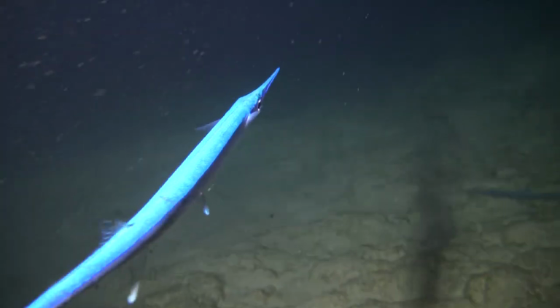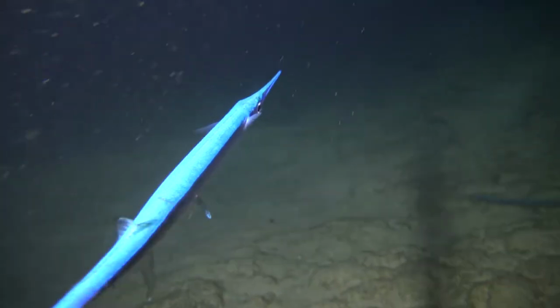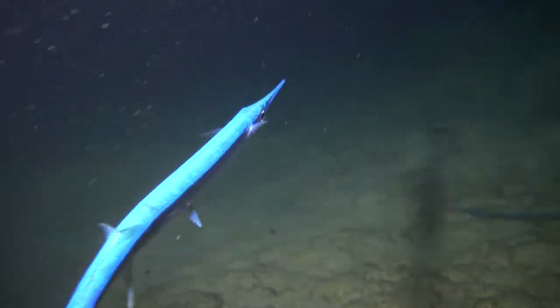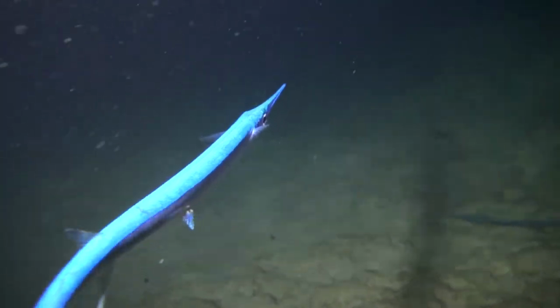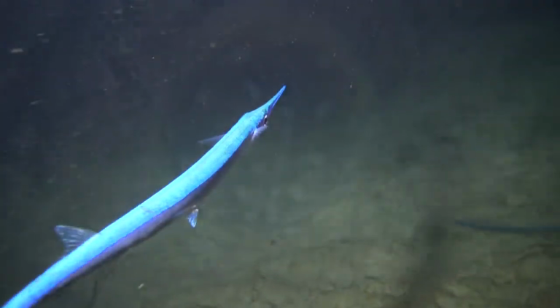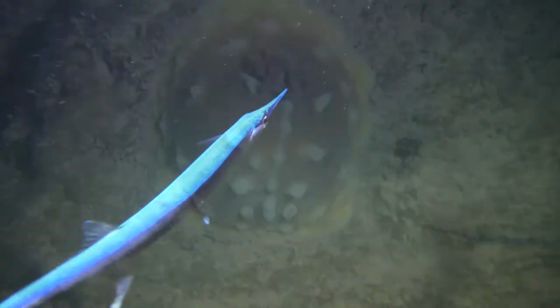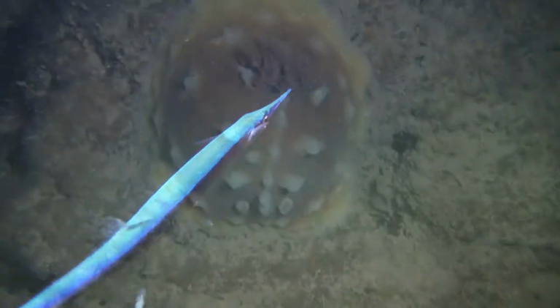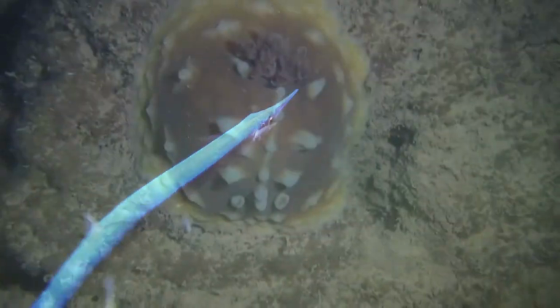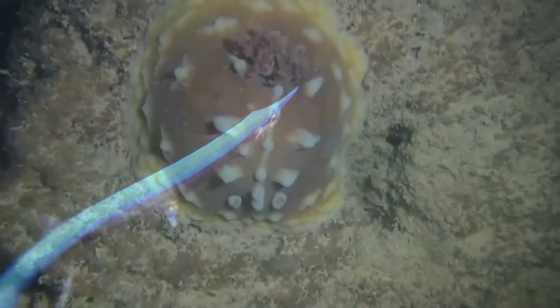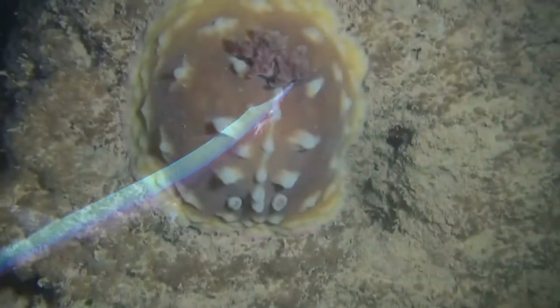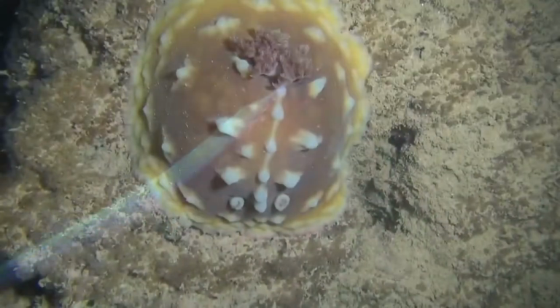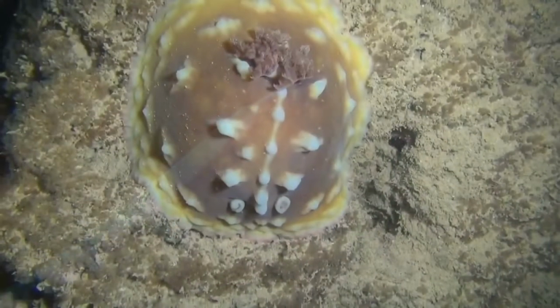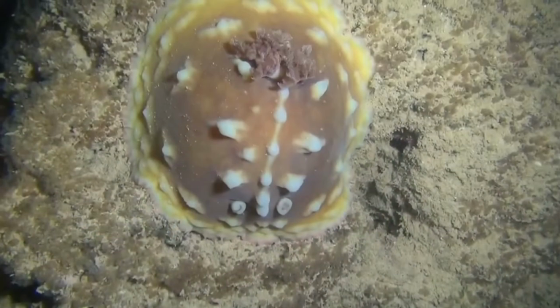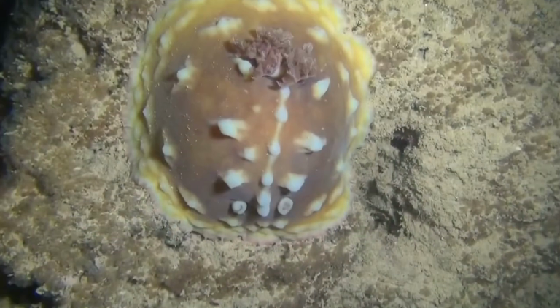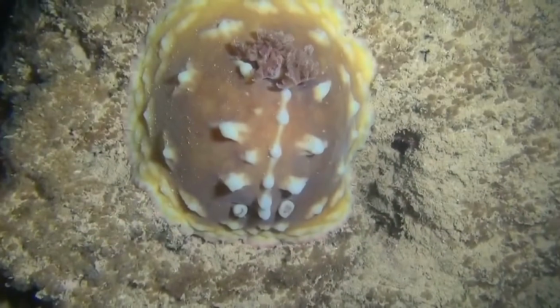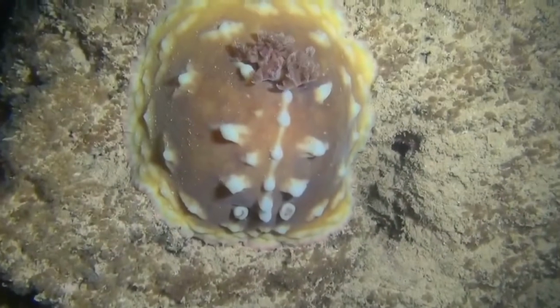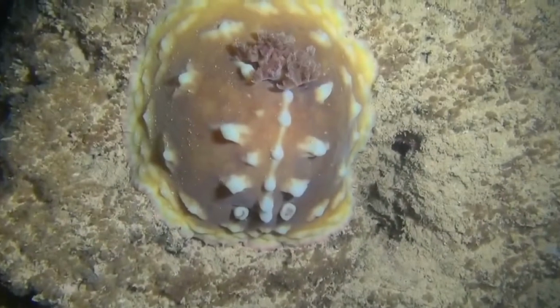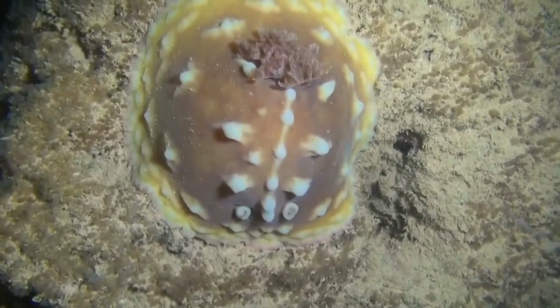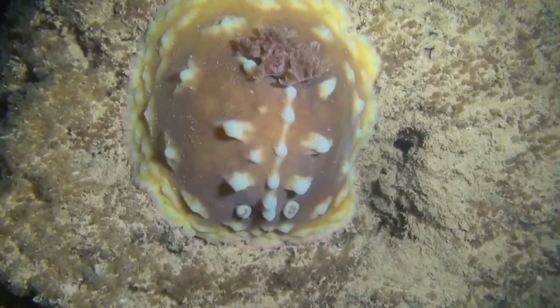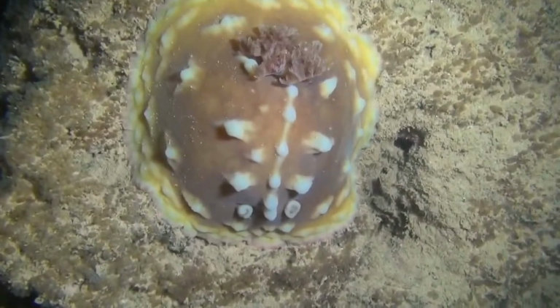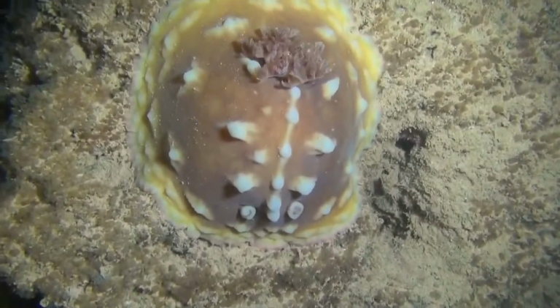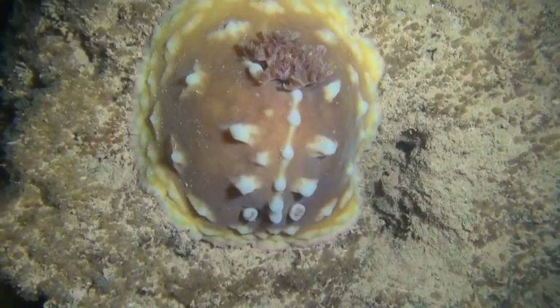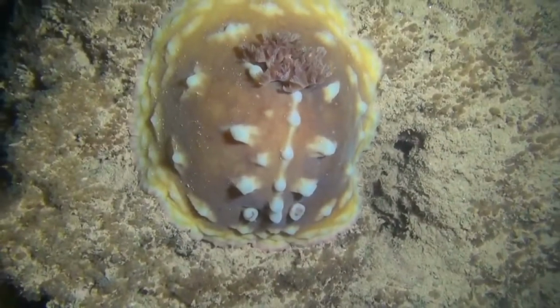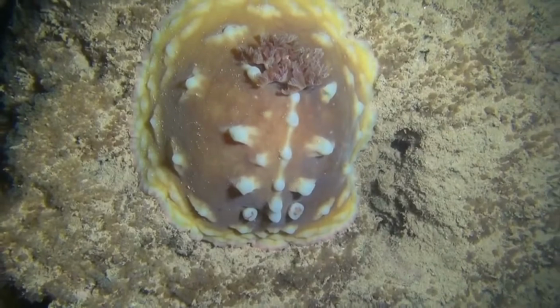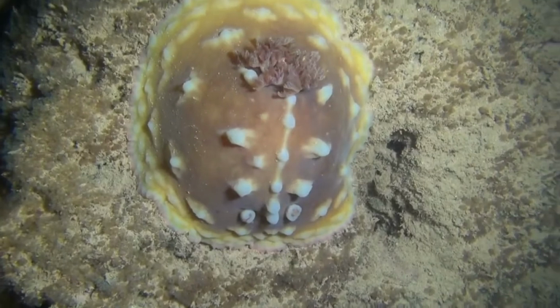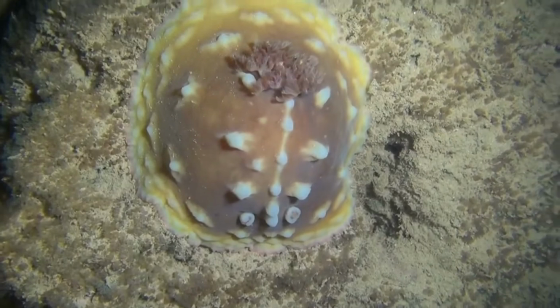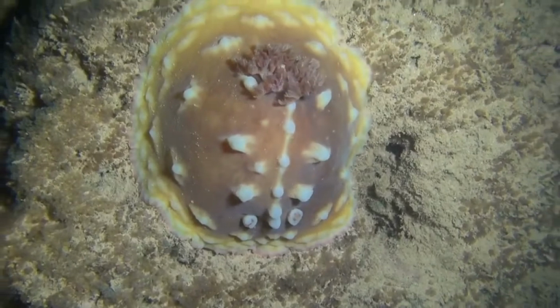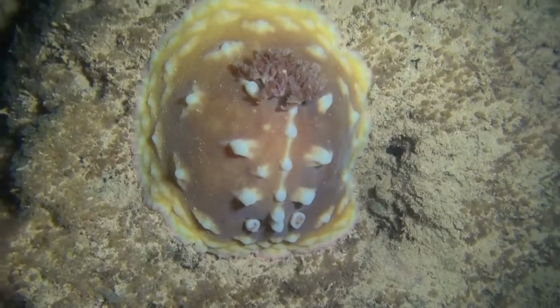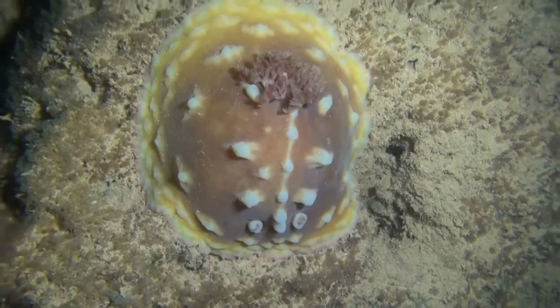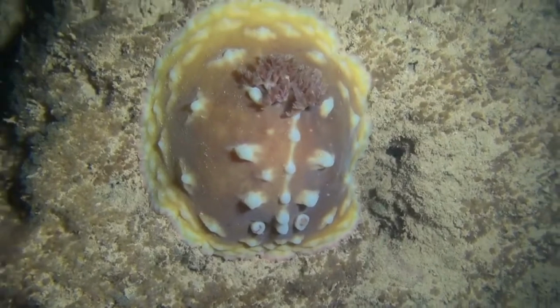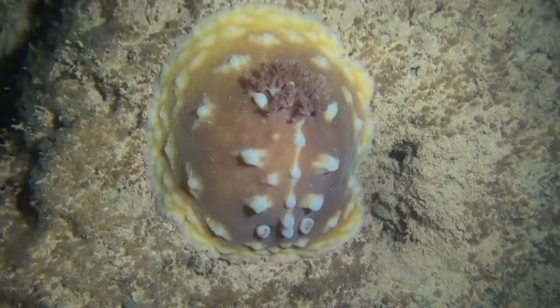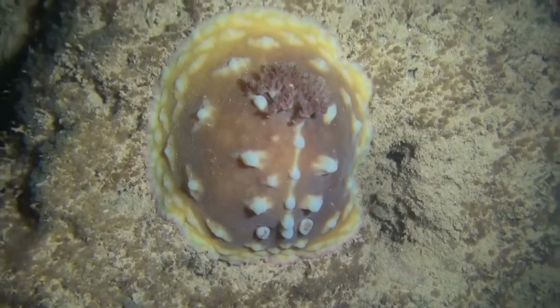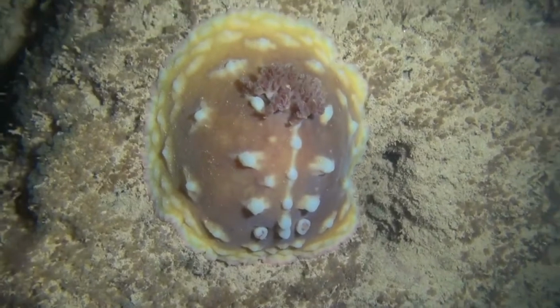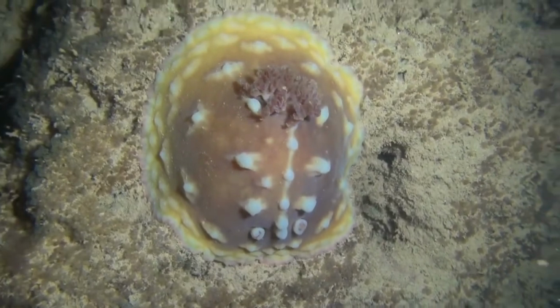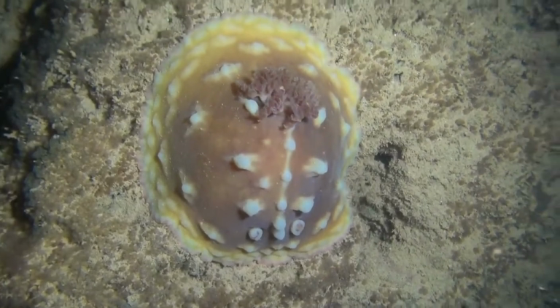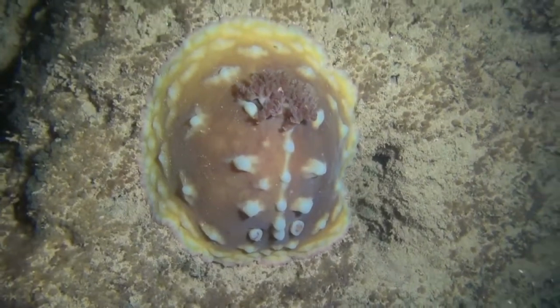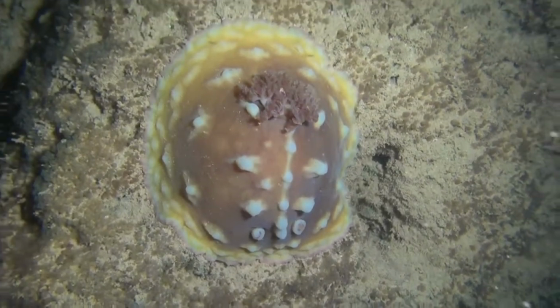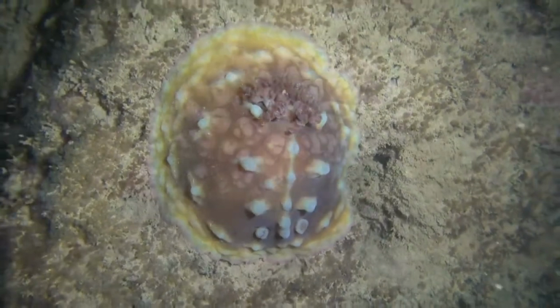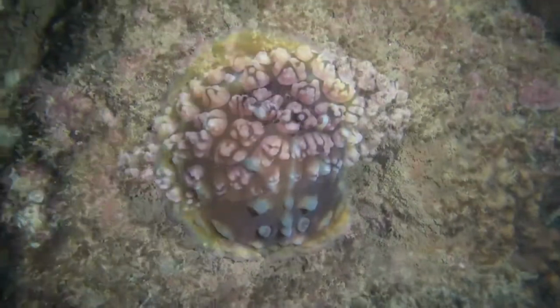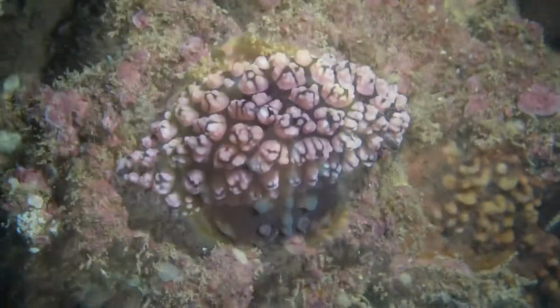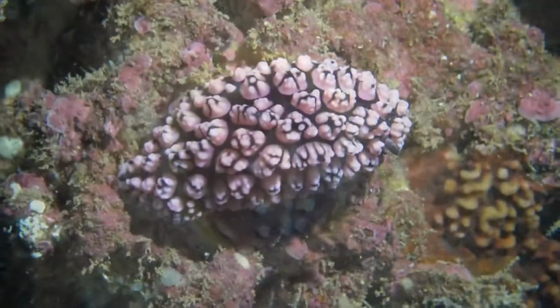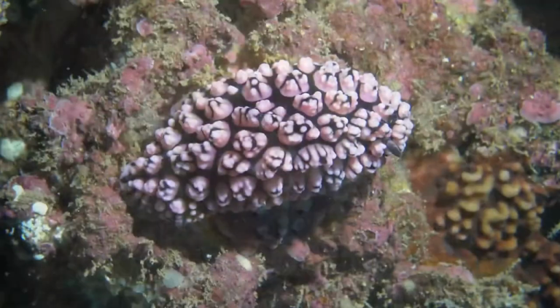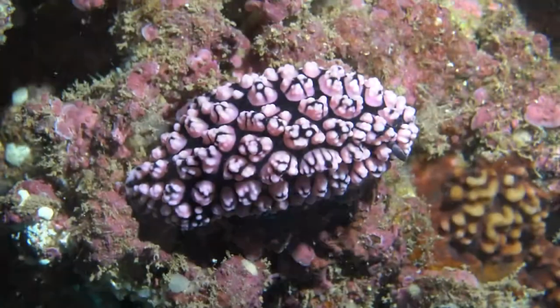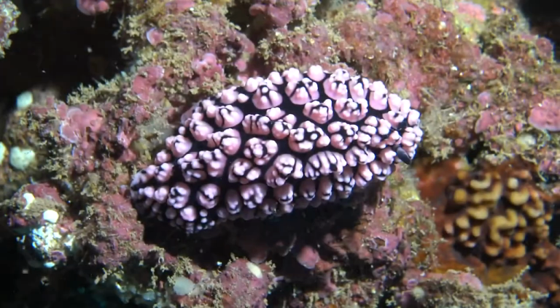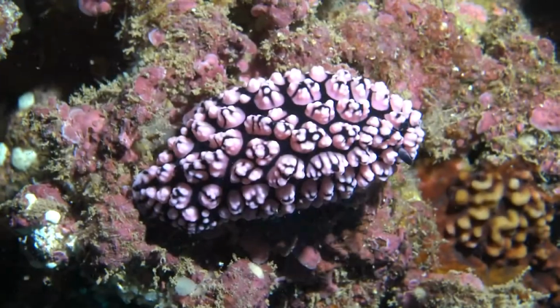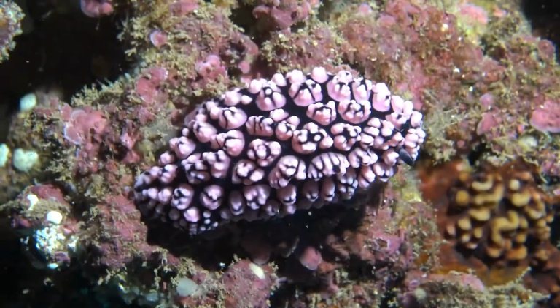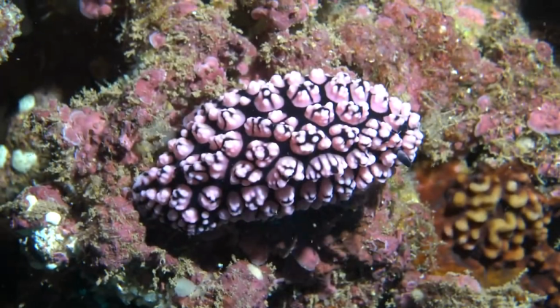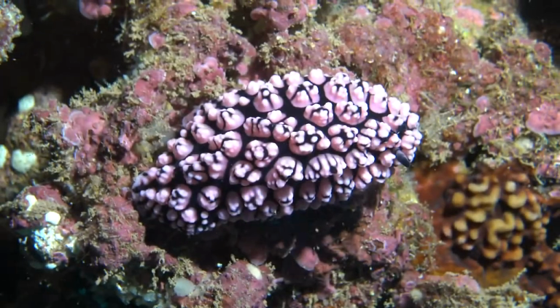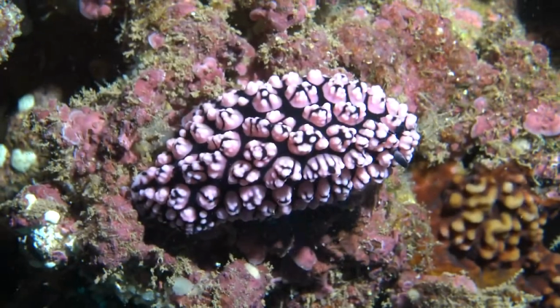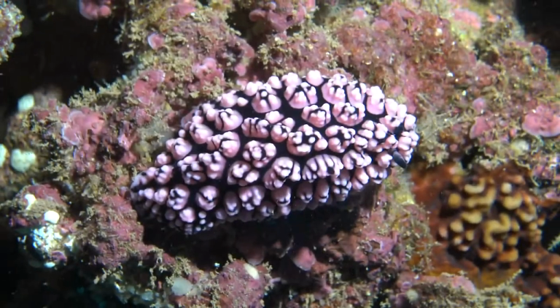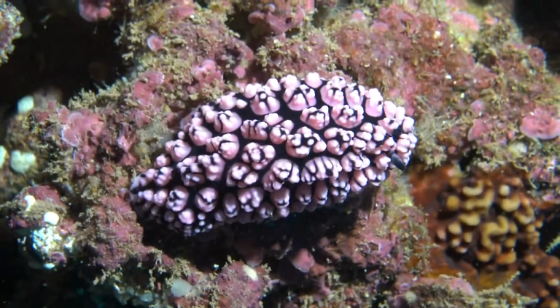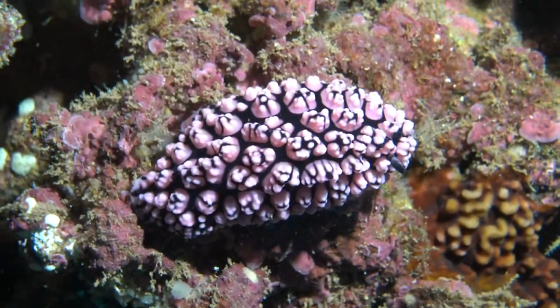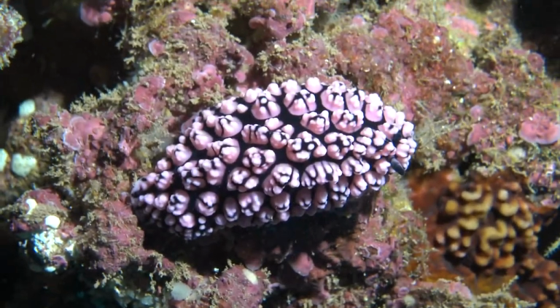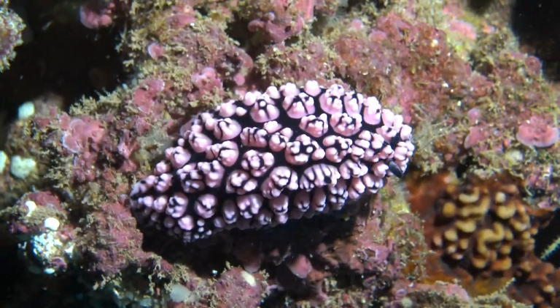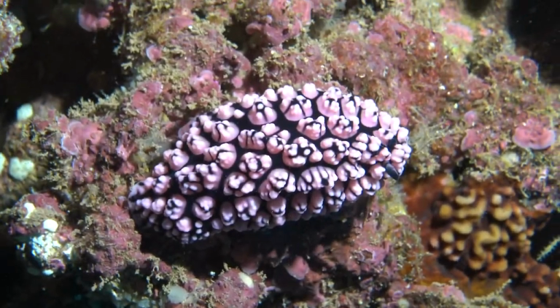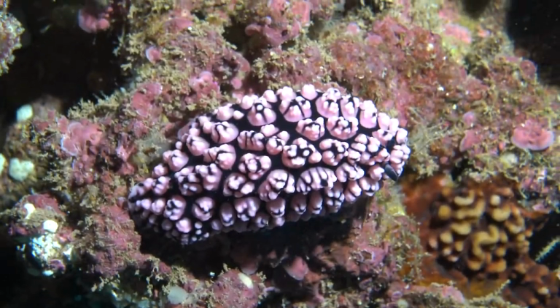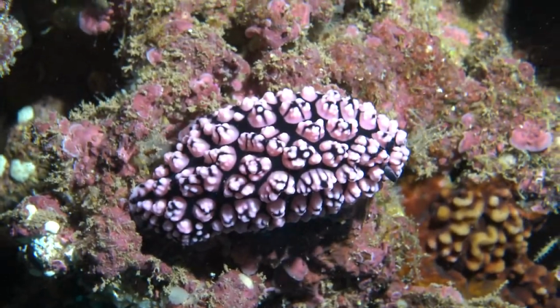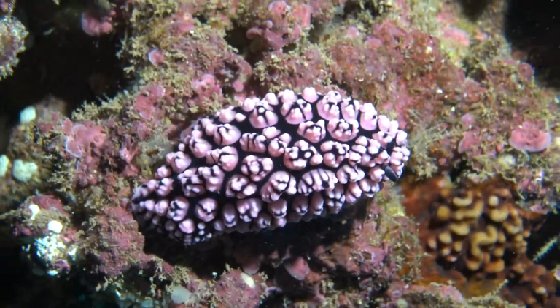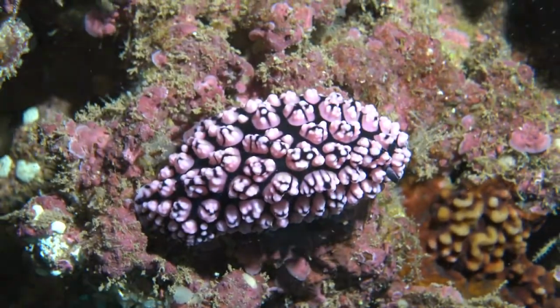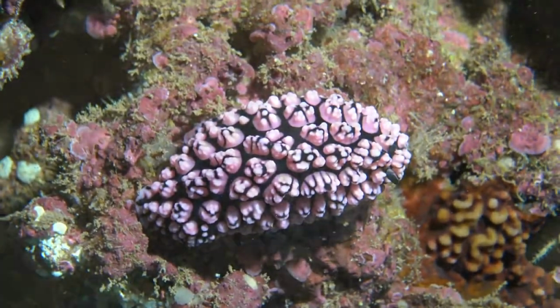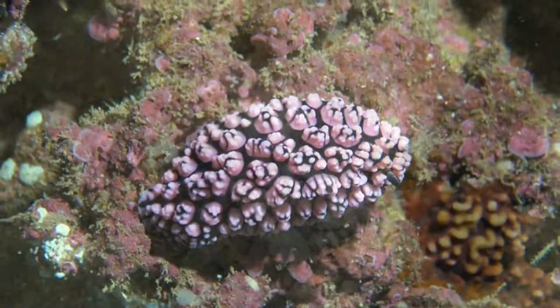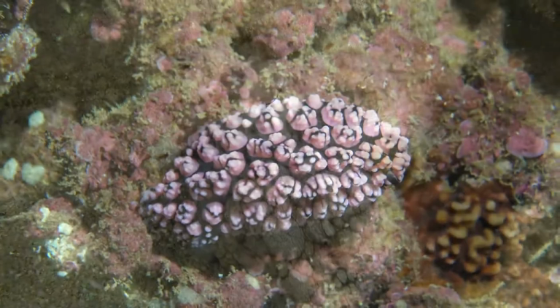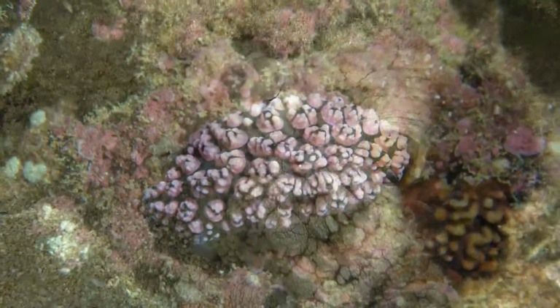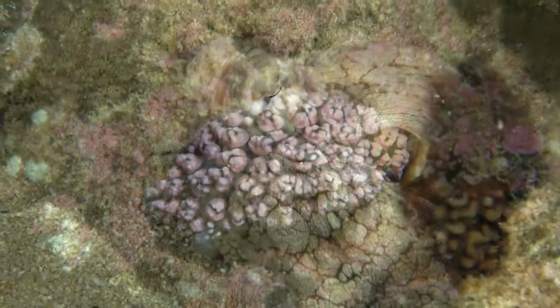All kinds of crazy nudibranchs come out at nighttime. They're called nudibranchs because they have nude gills — nude bronchia.